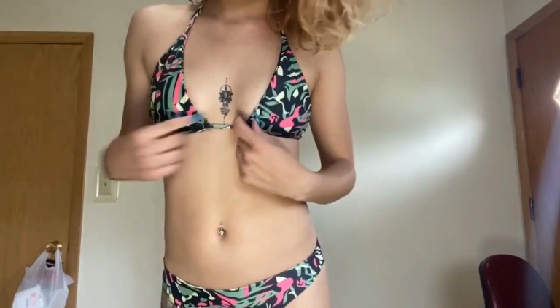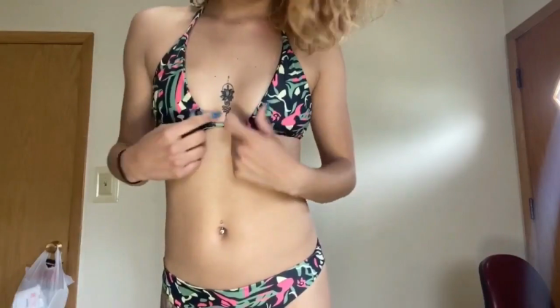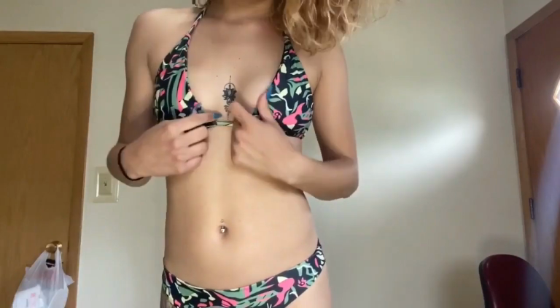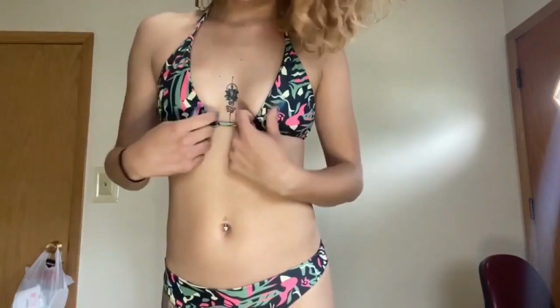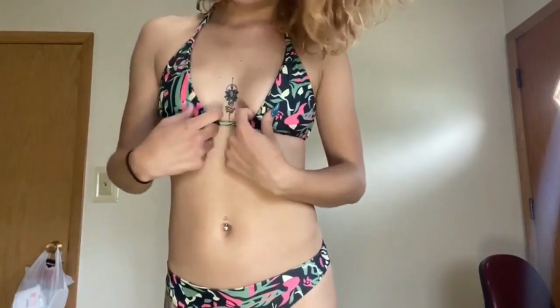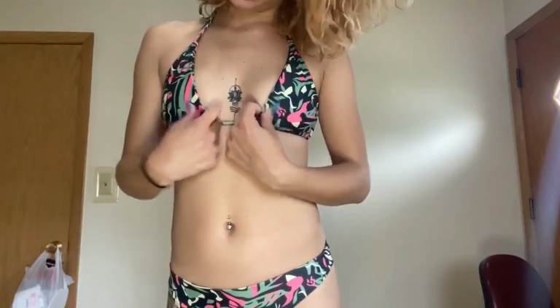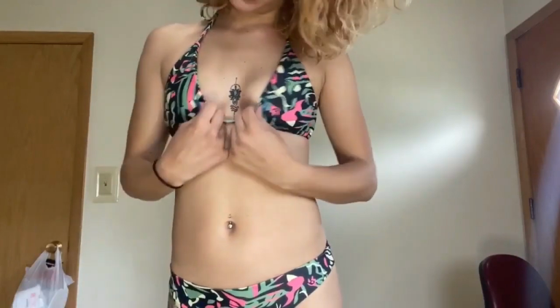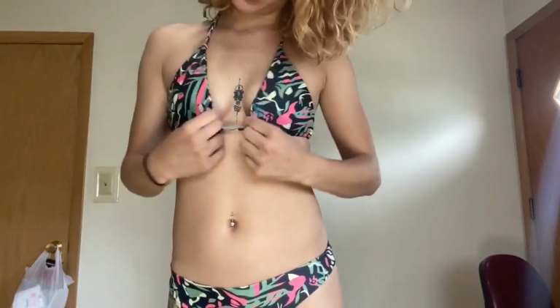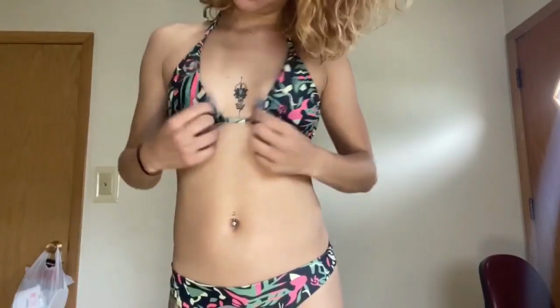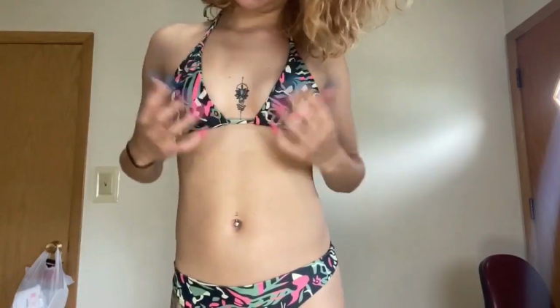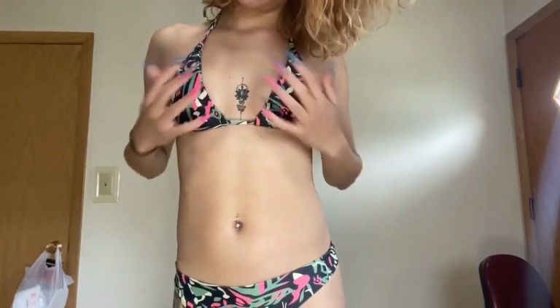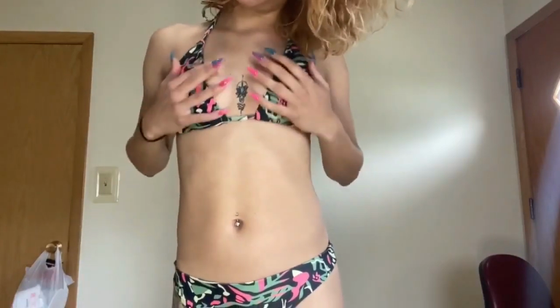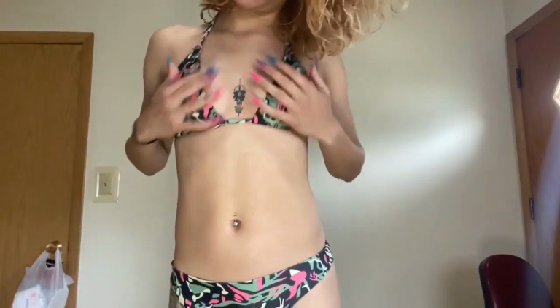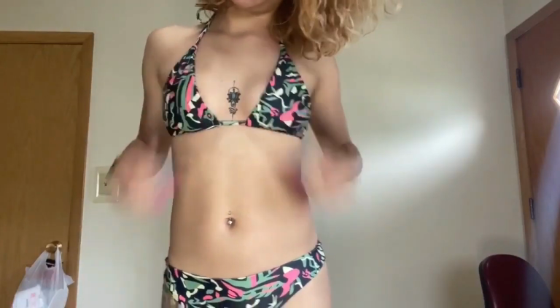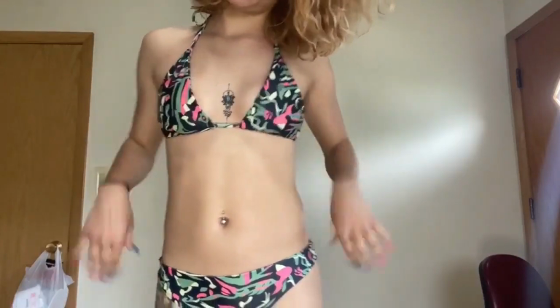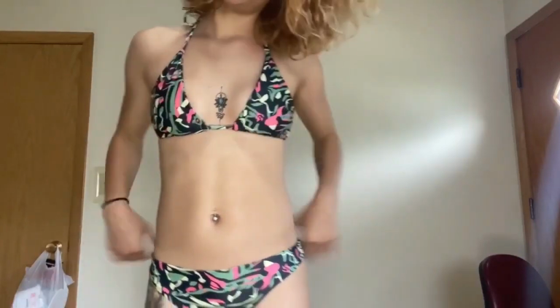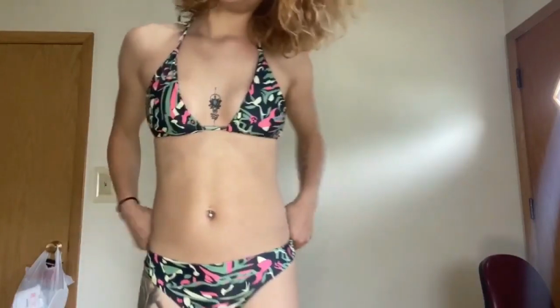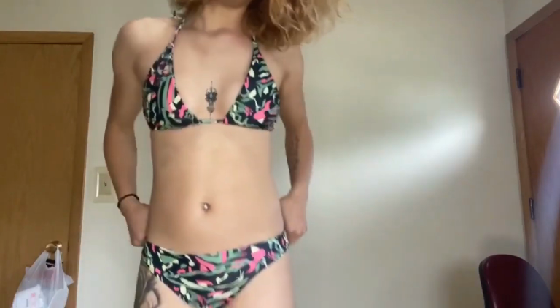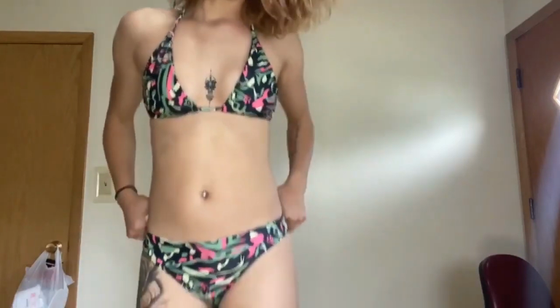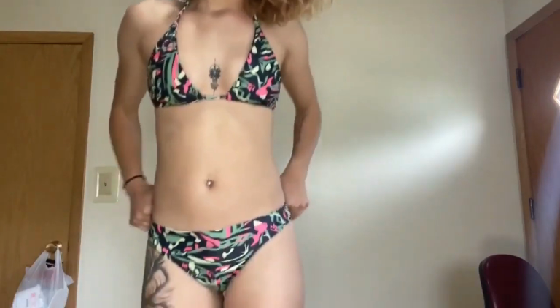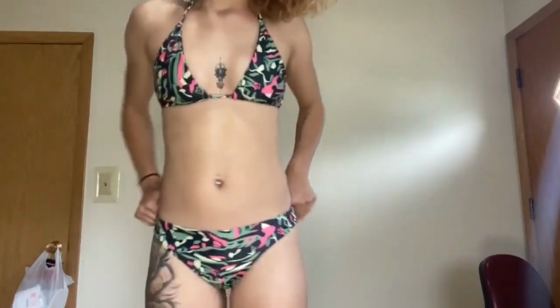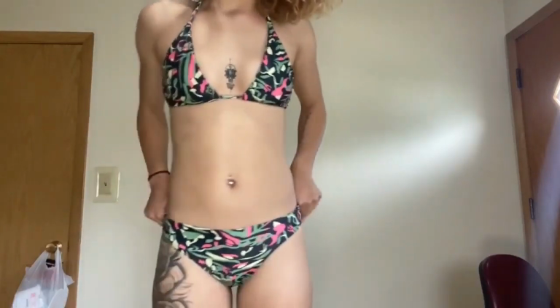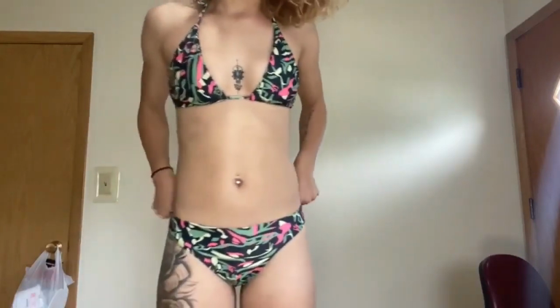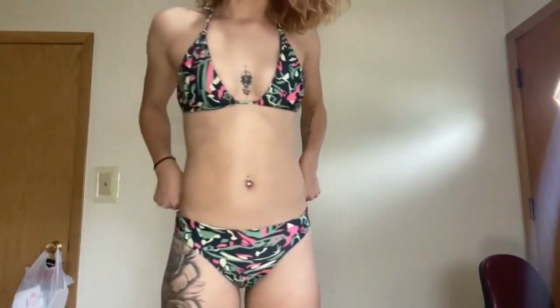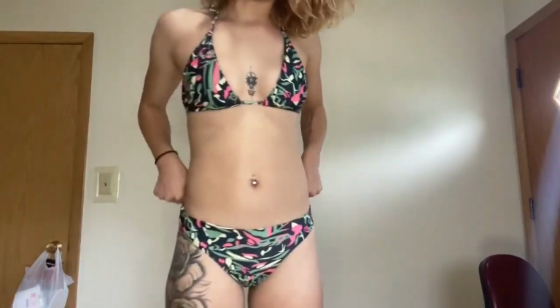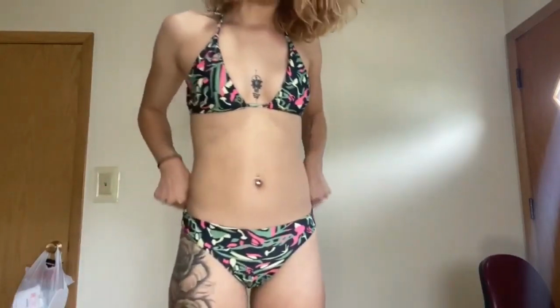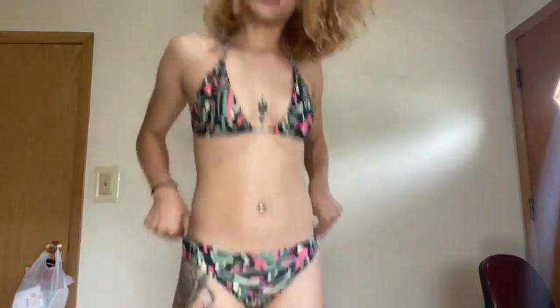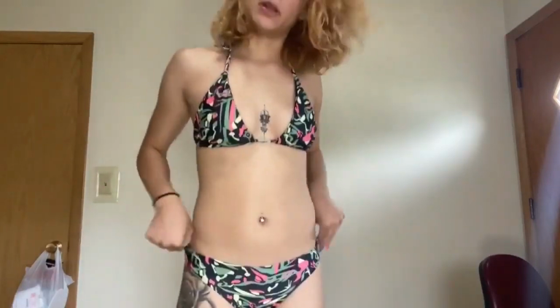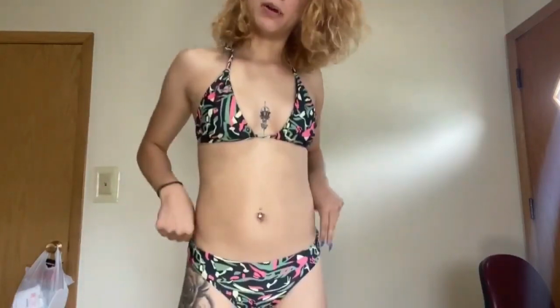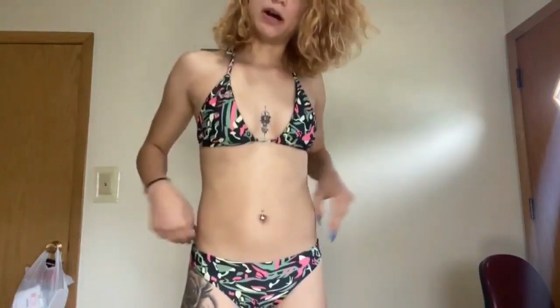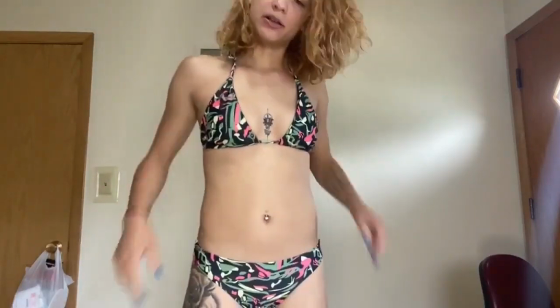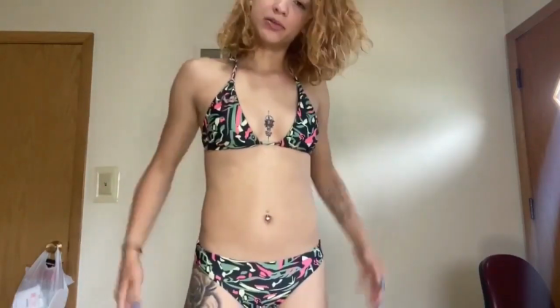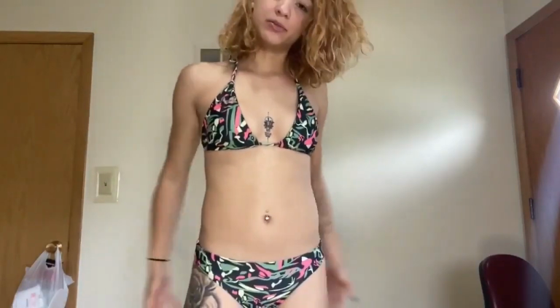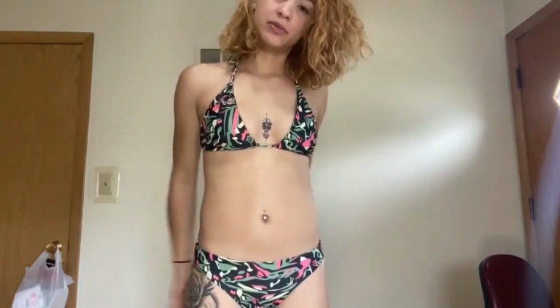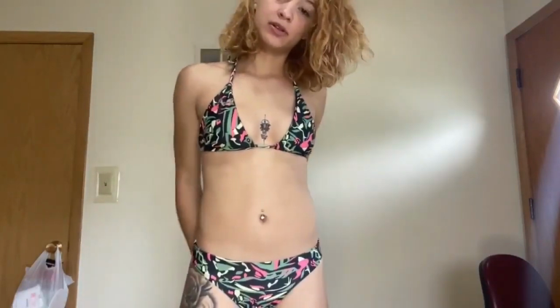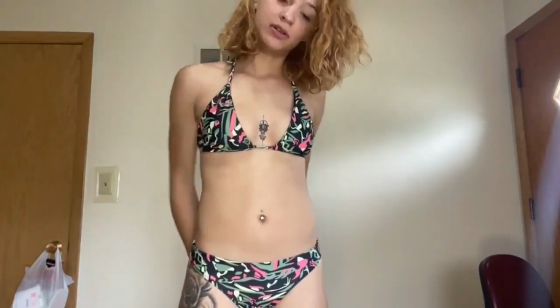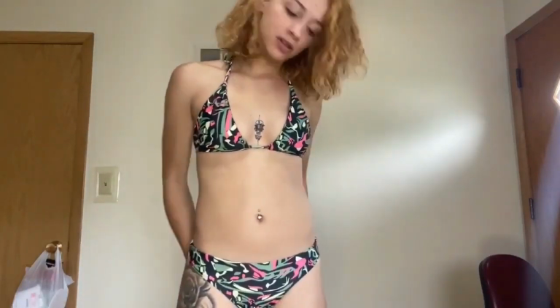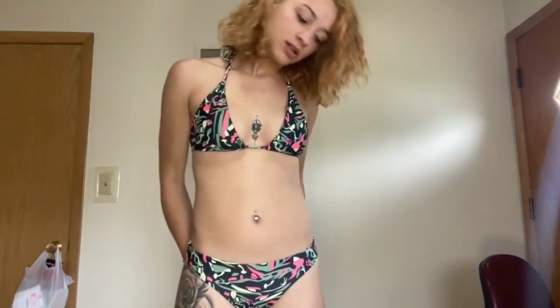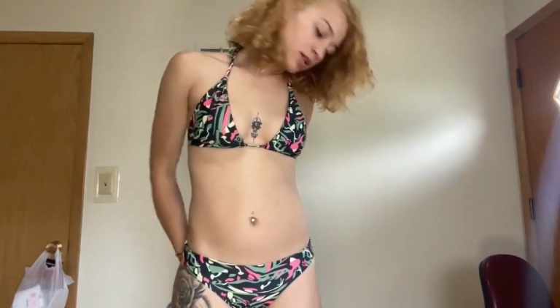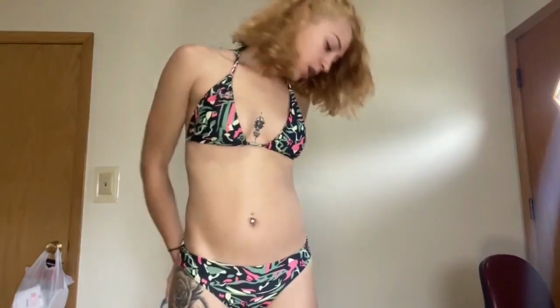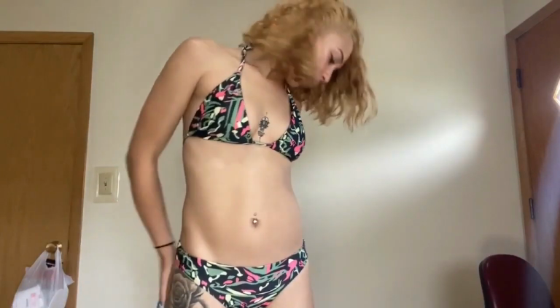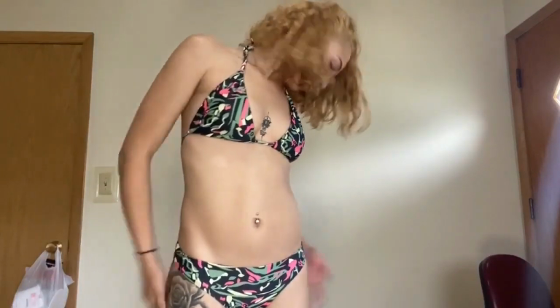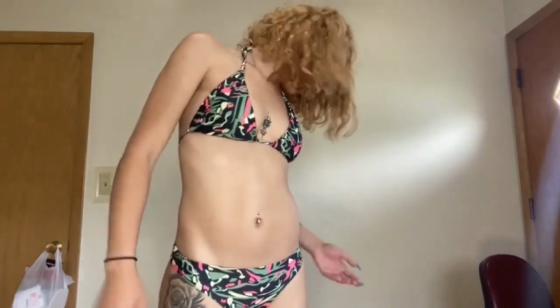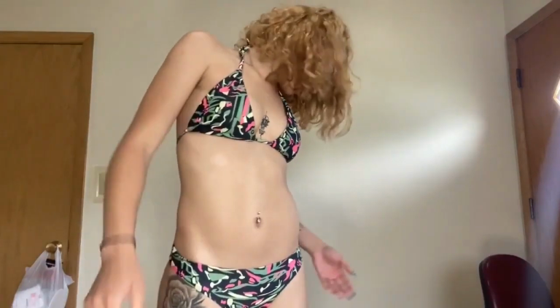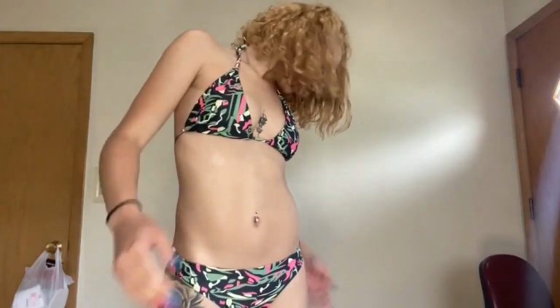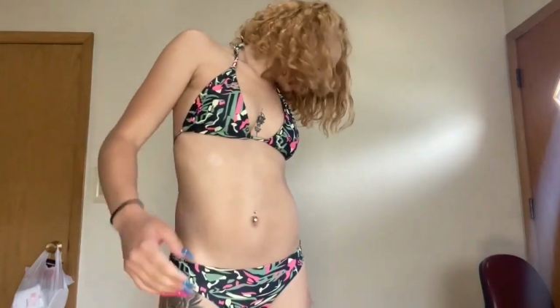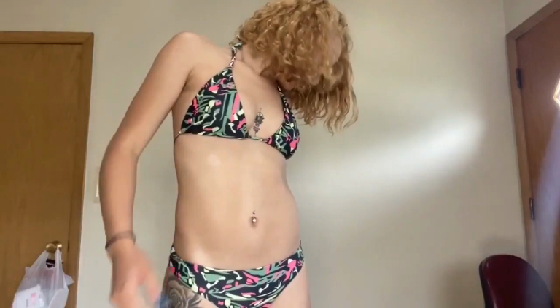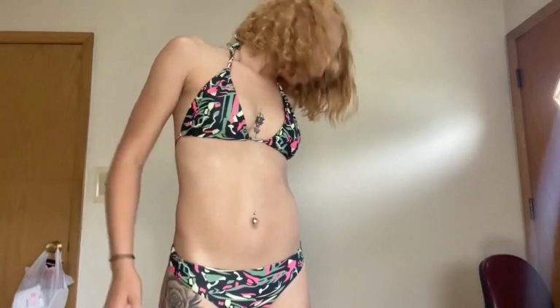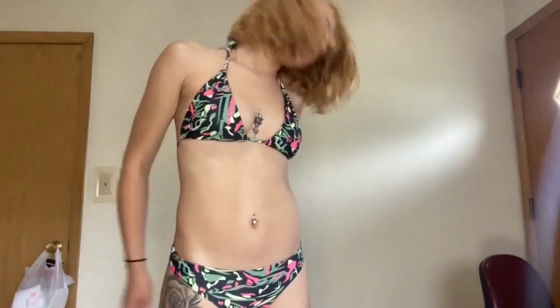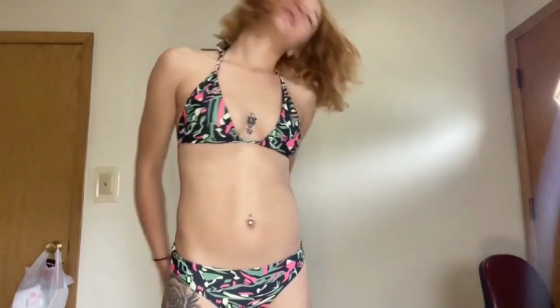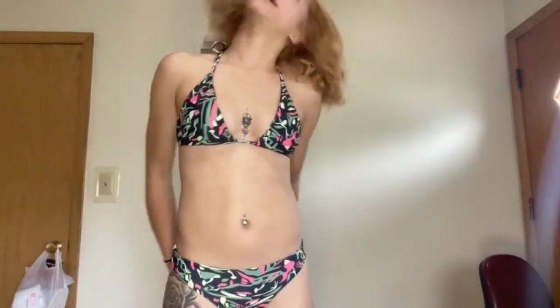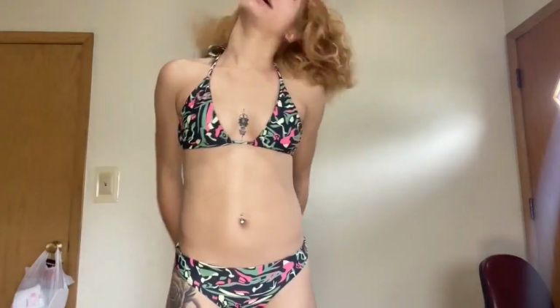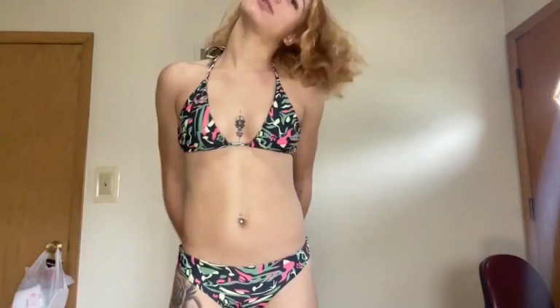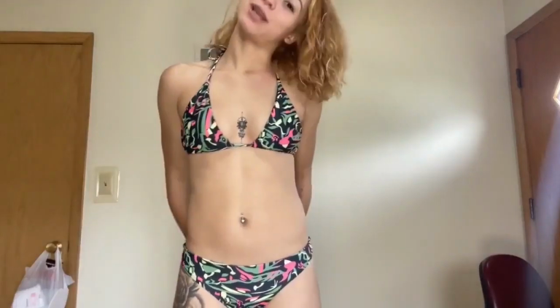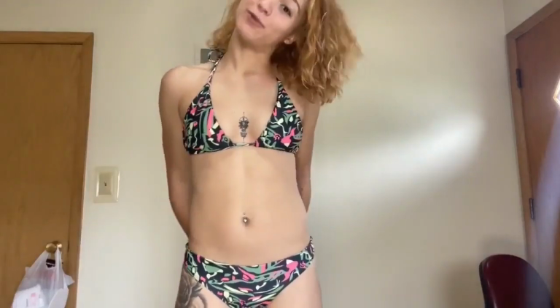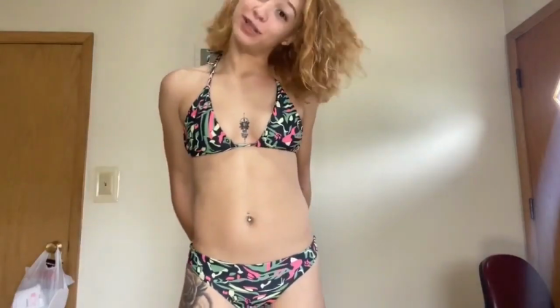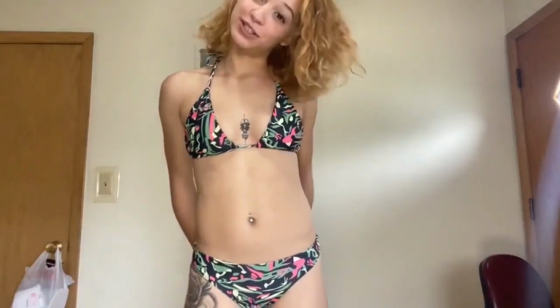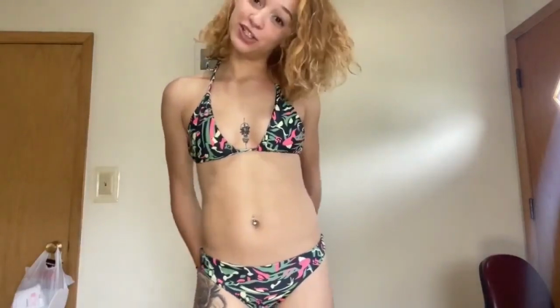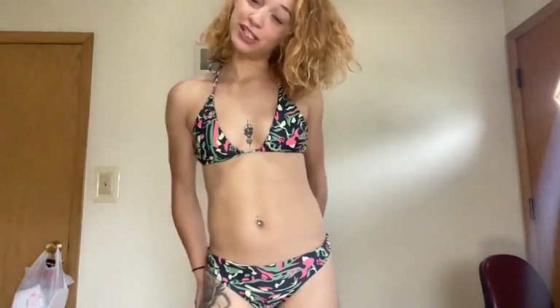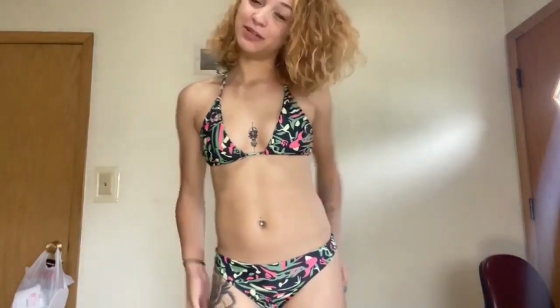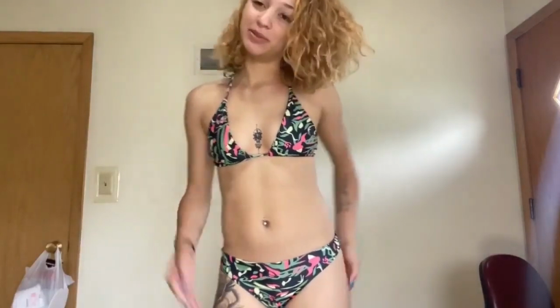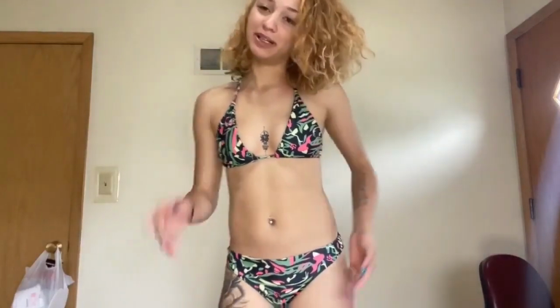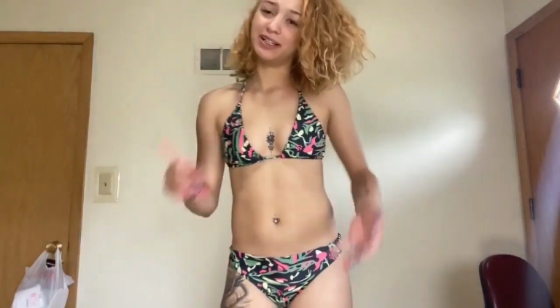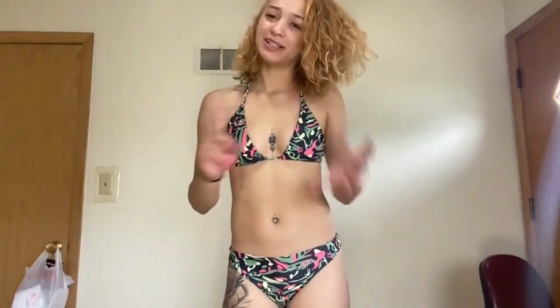I also got these two costumes from Amazon — Sailor Mercury and a cow costume — so I'm gonna try those on too. None of this is sponsored; I'm not a Fashion Nova partner. I just bought all this with my own money and I do try-on hauls because I'm a YouTuber.